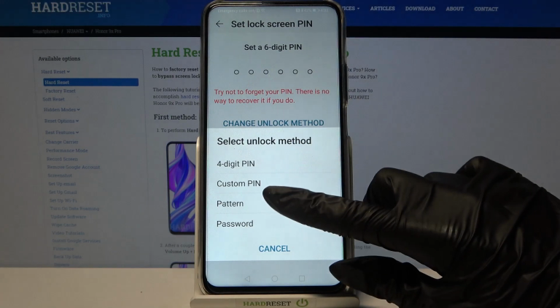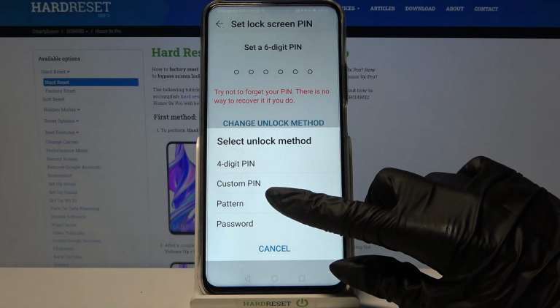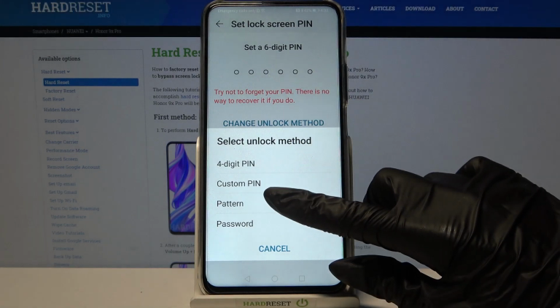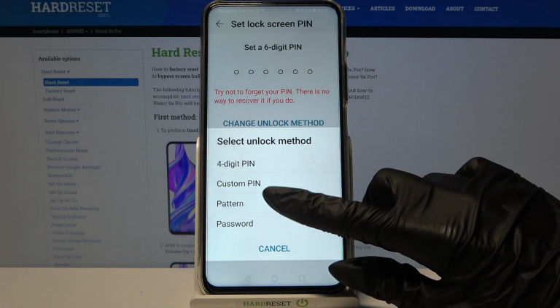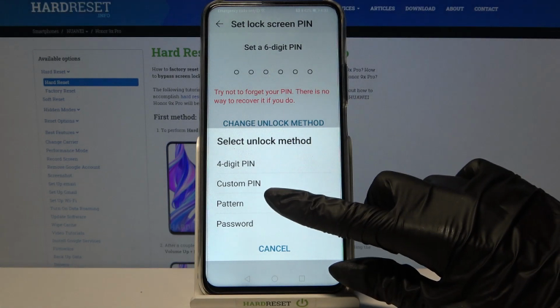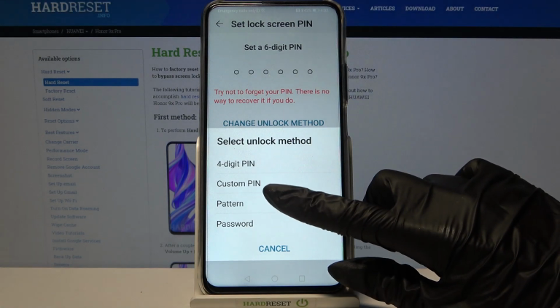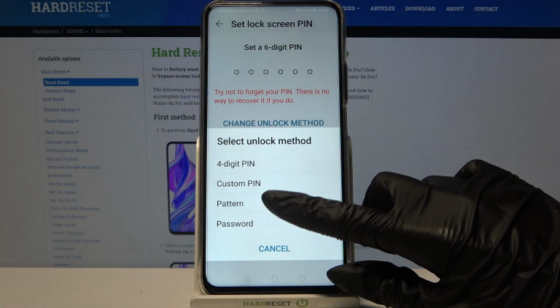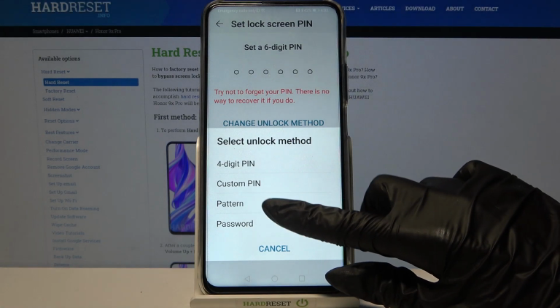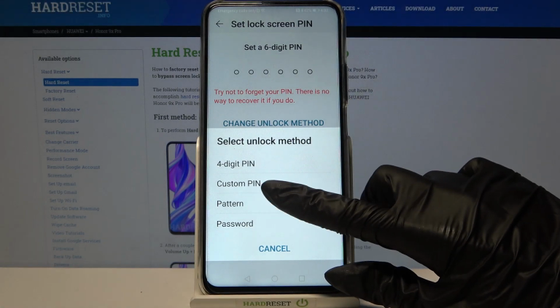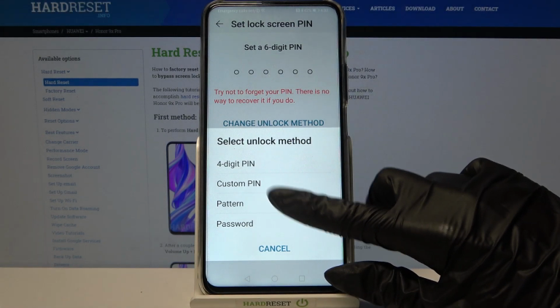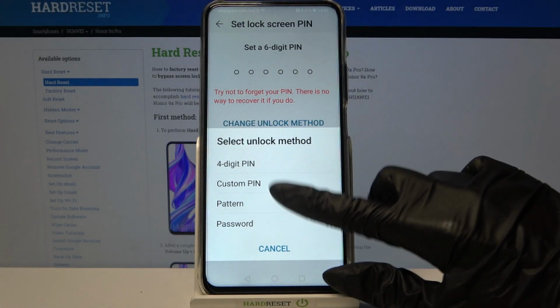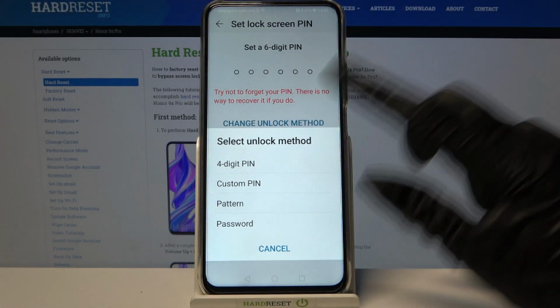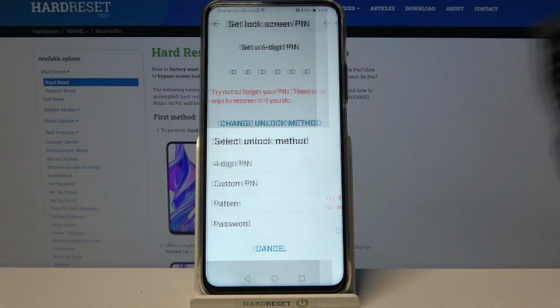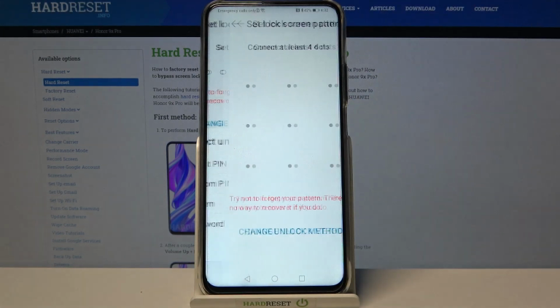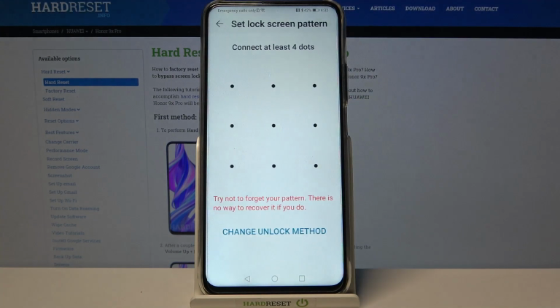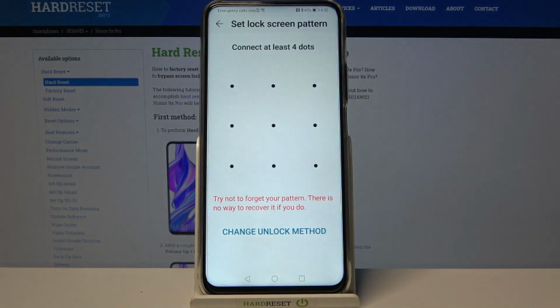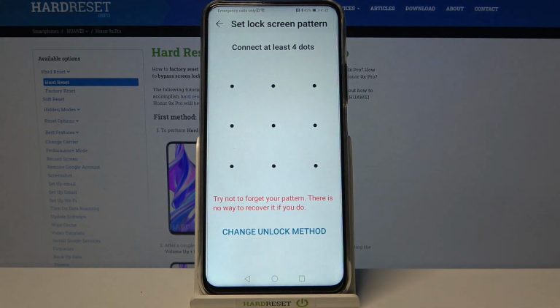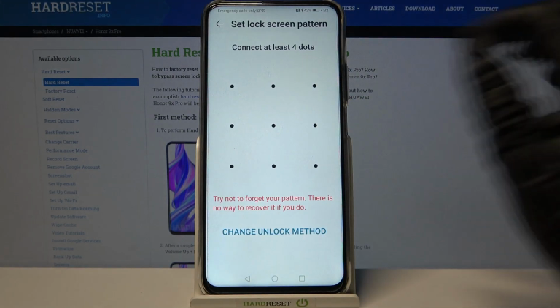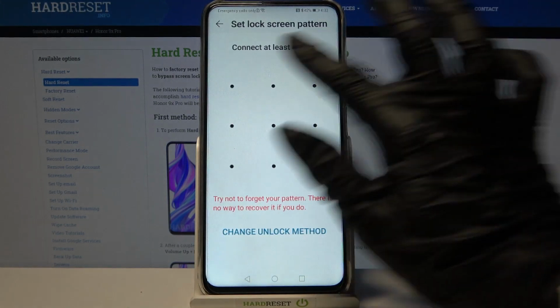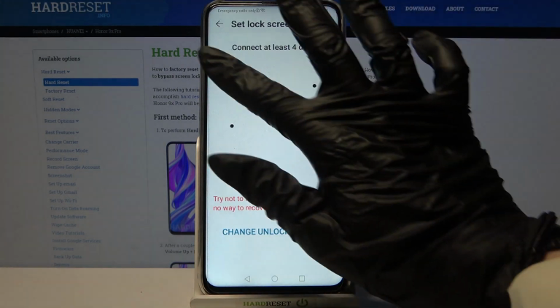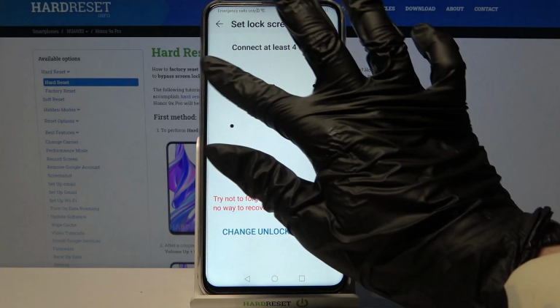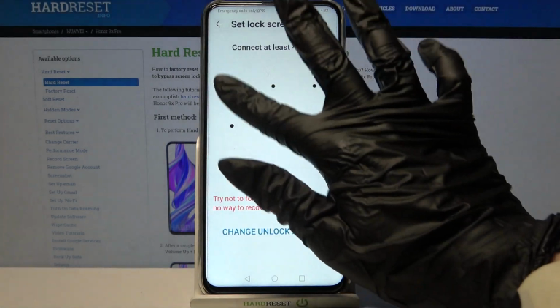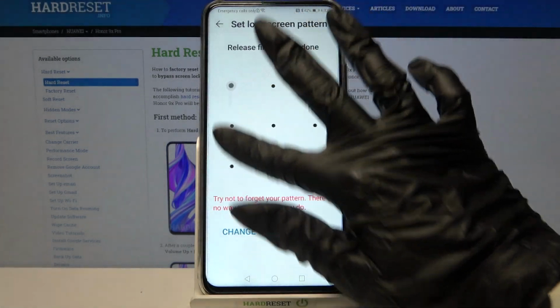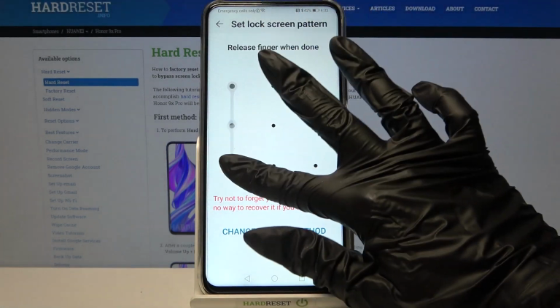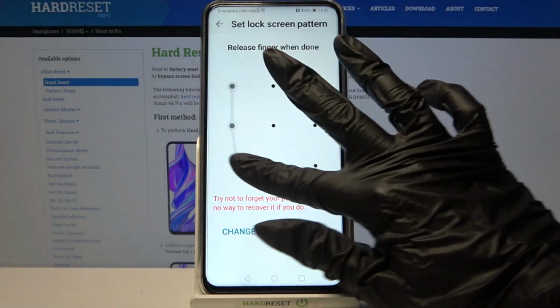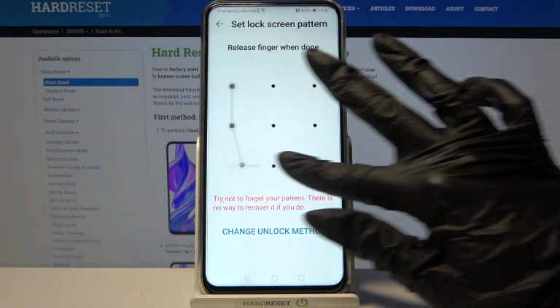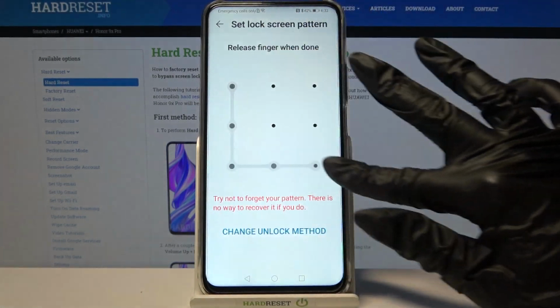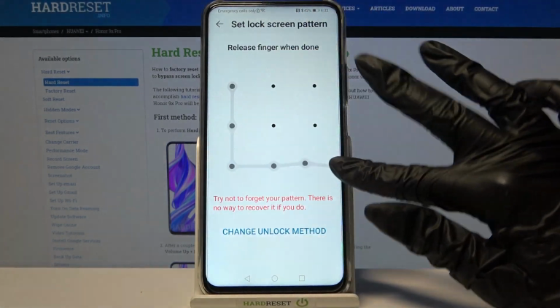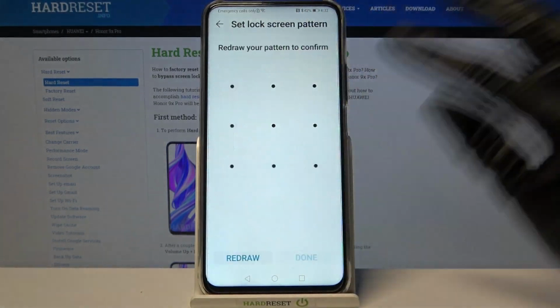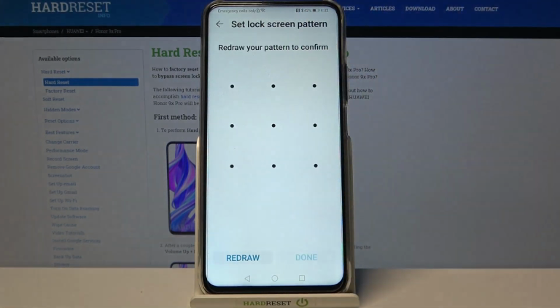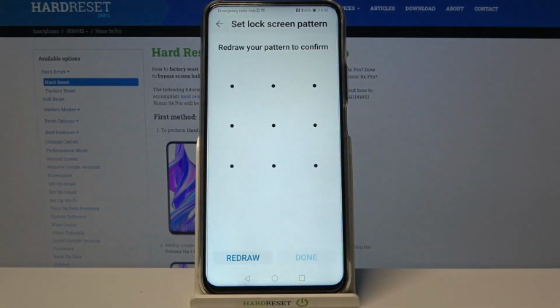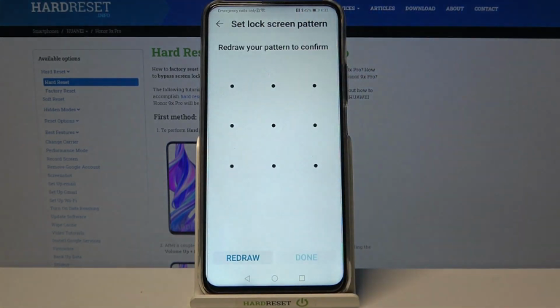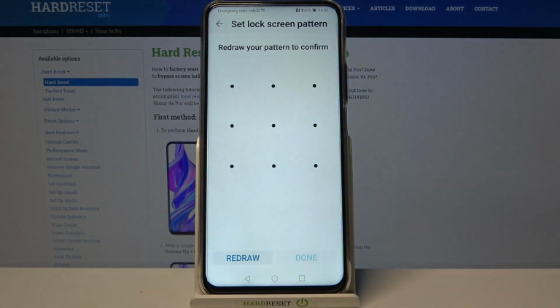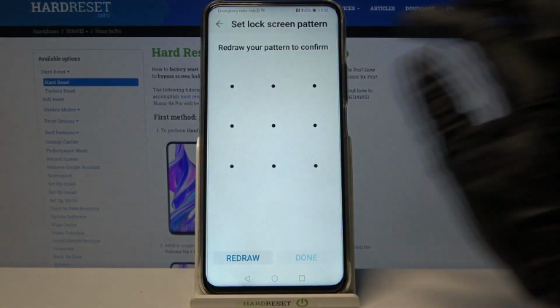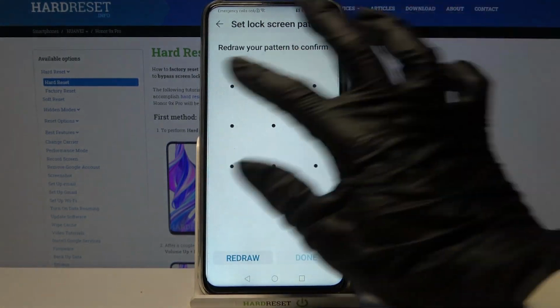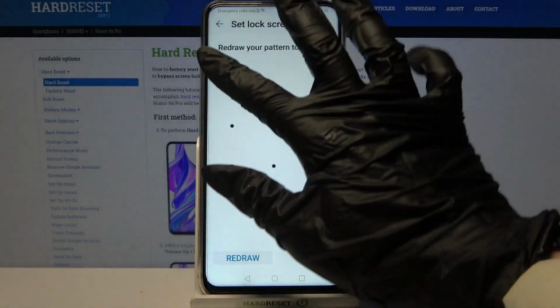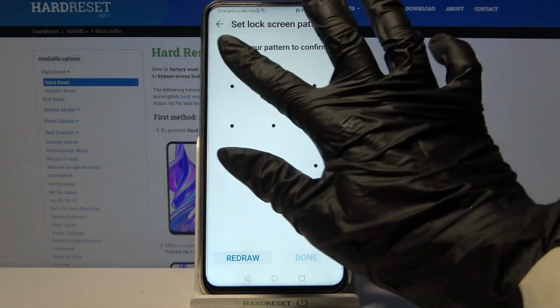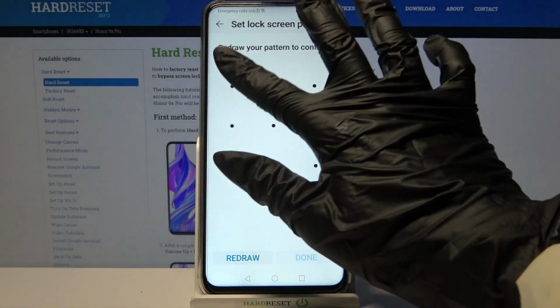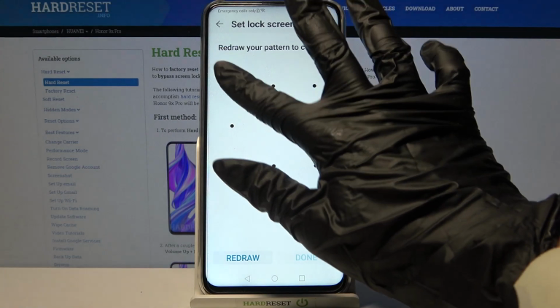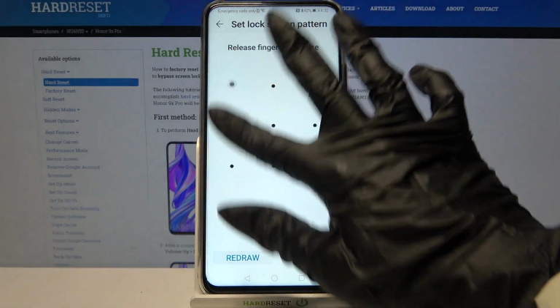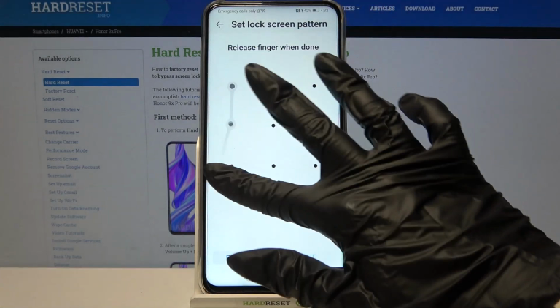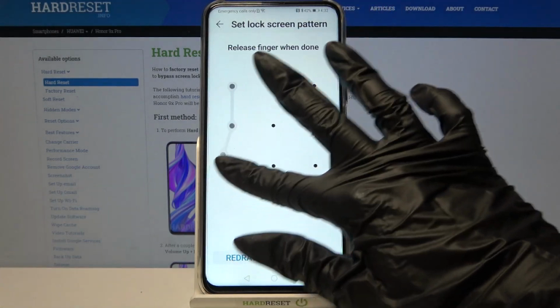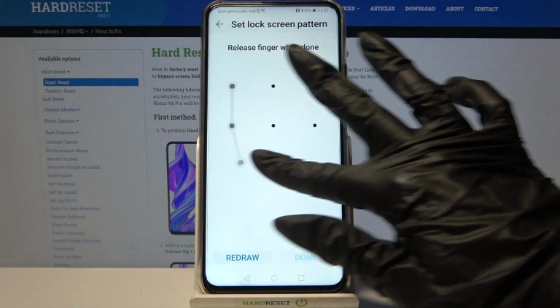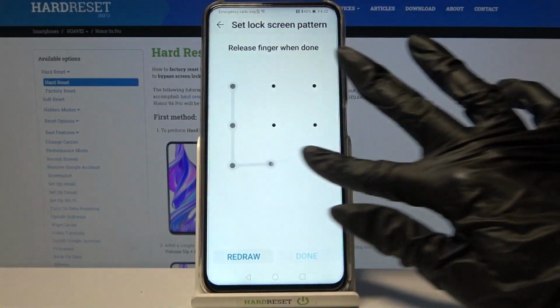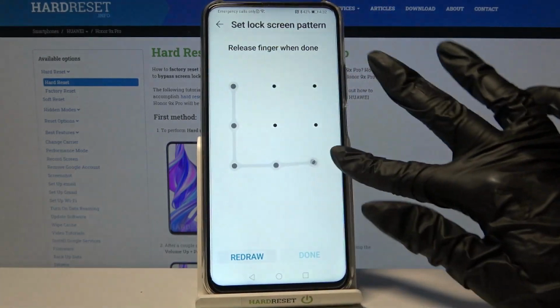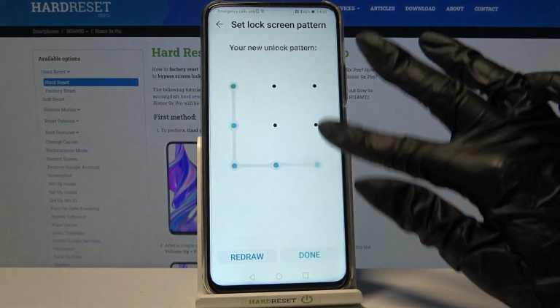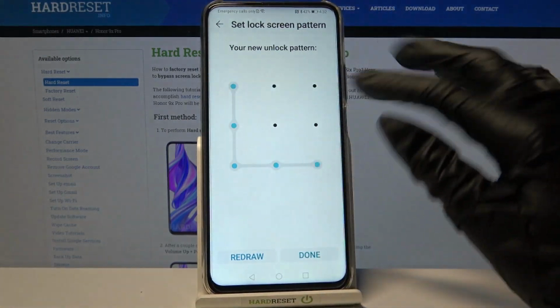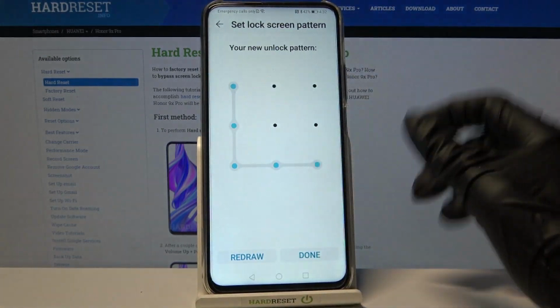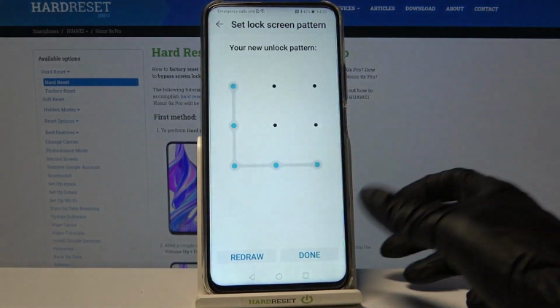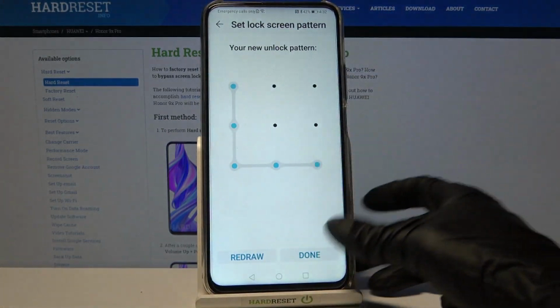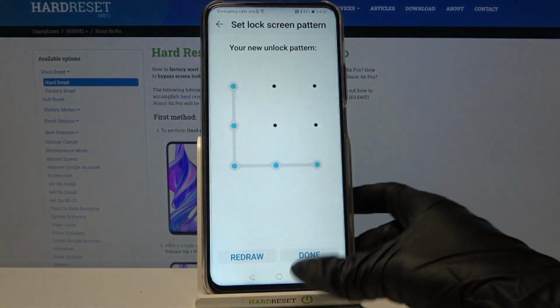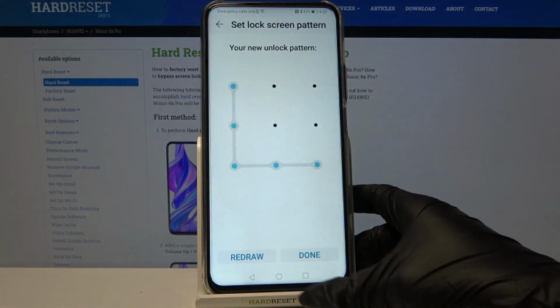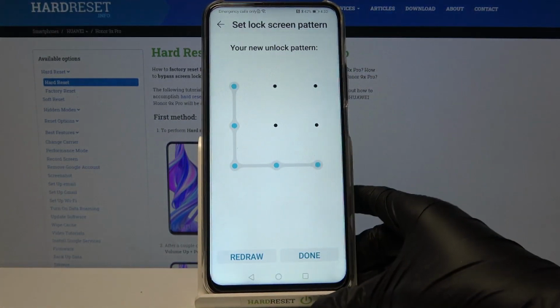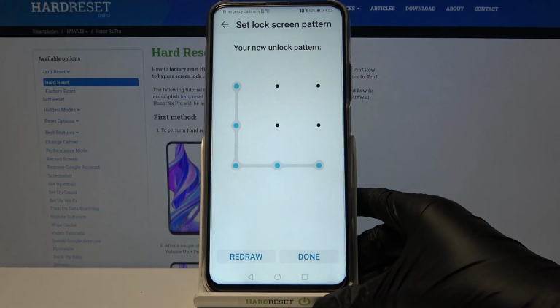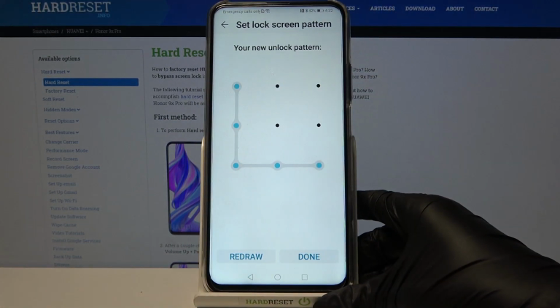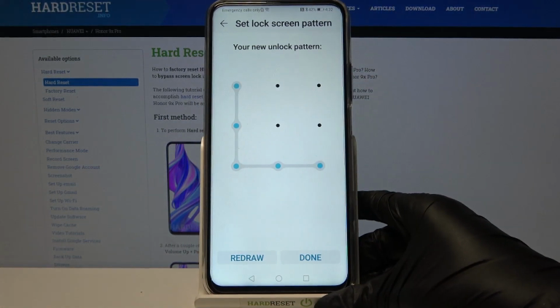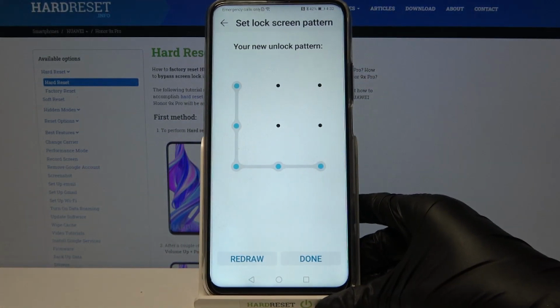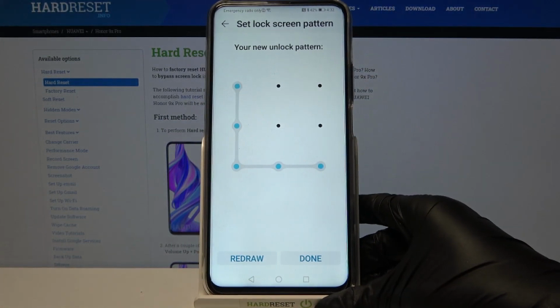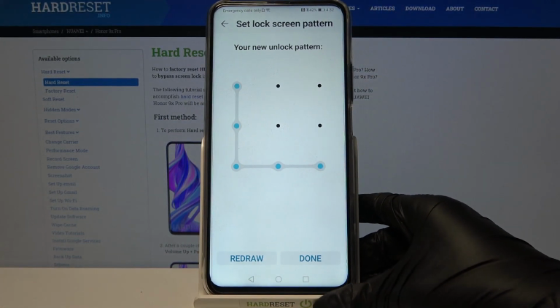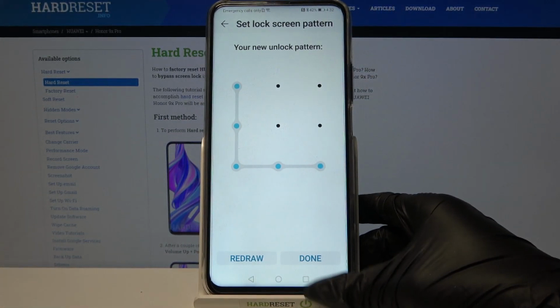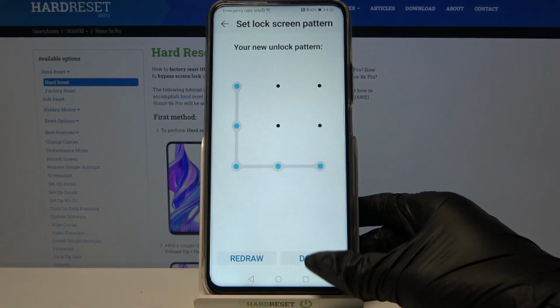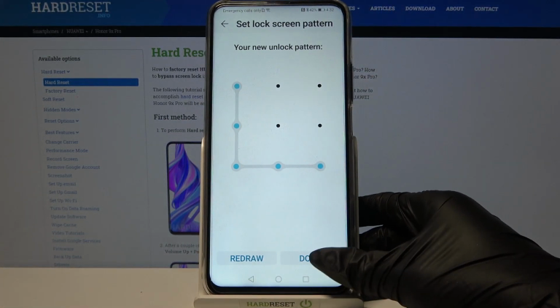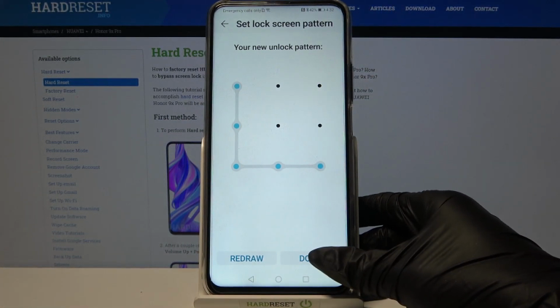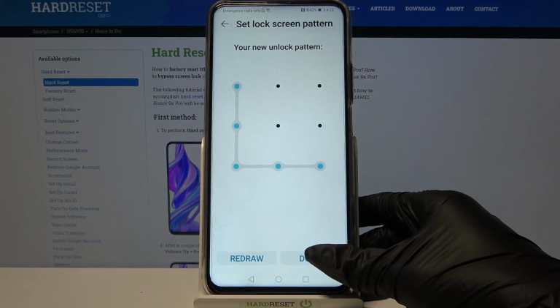I will go with Pattern, so now I have to enter it and draw it again. After that click Done.